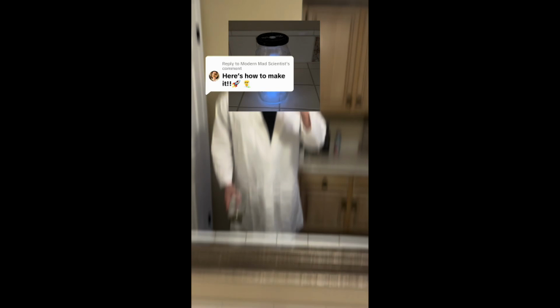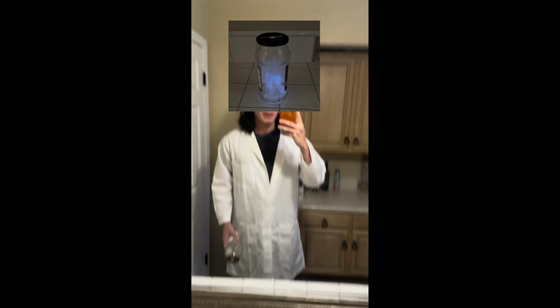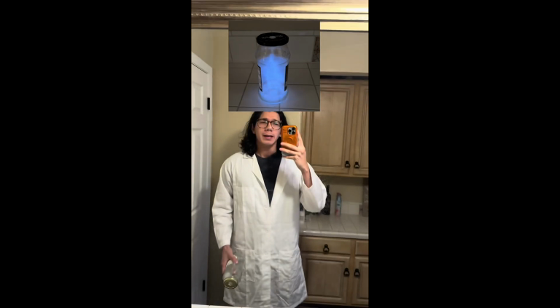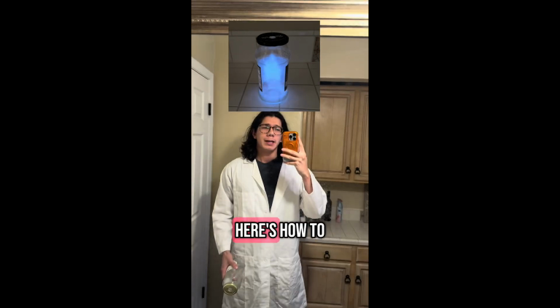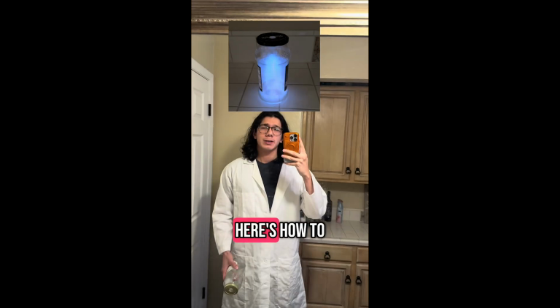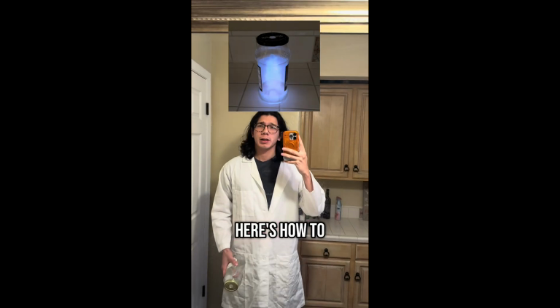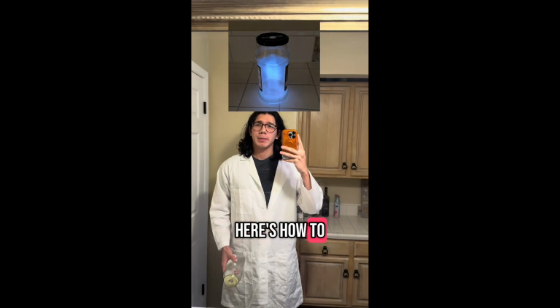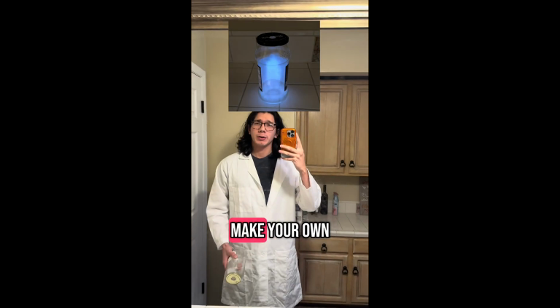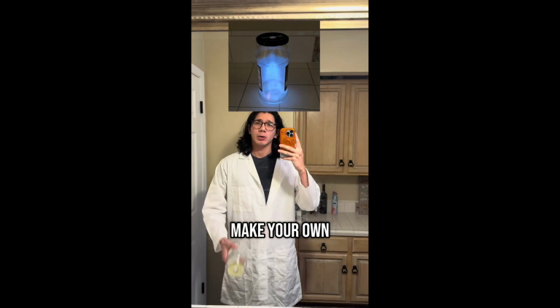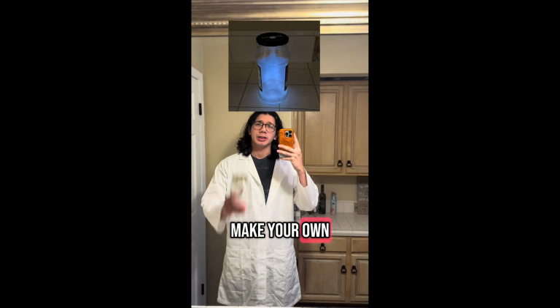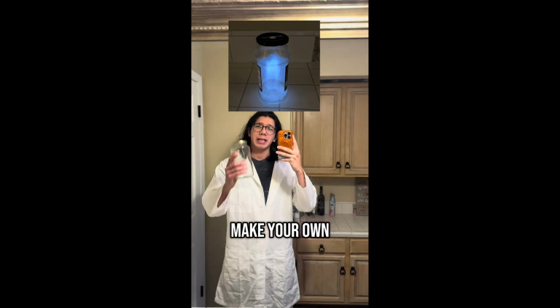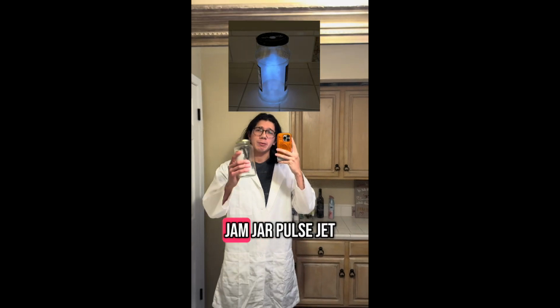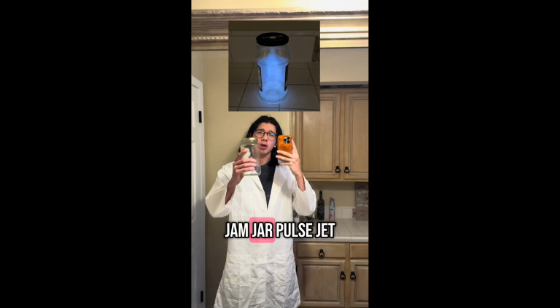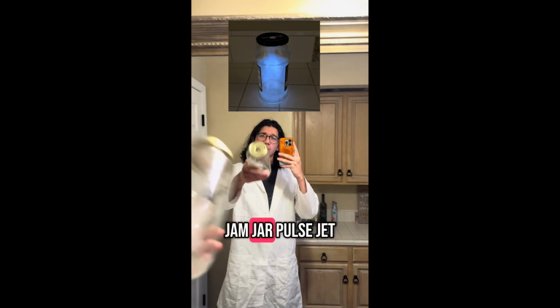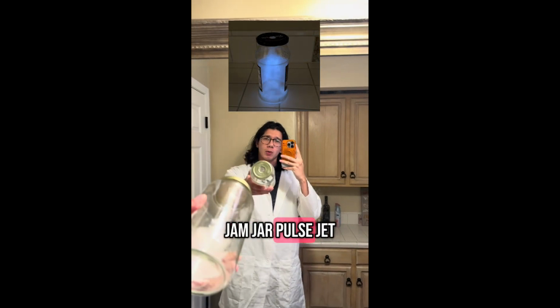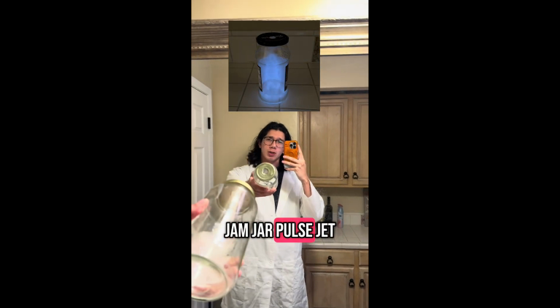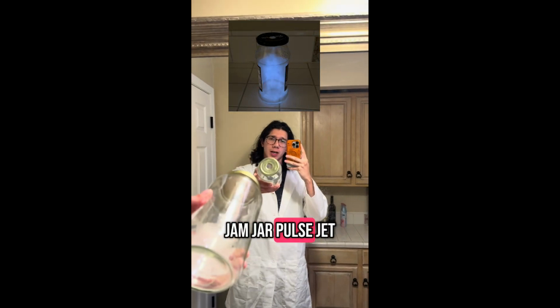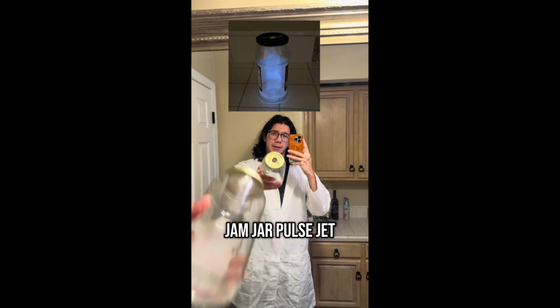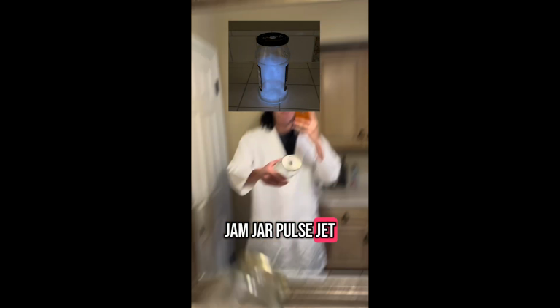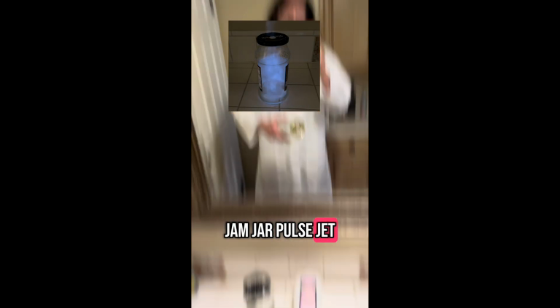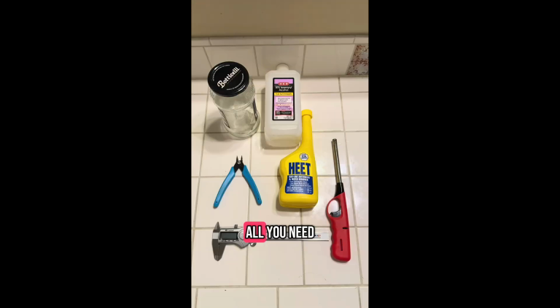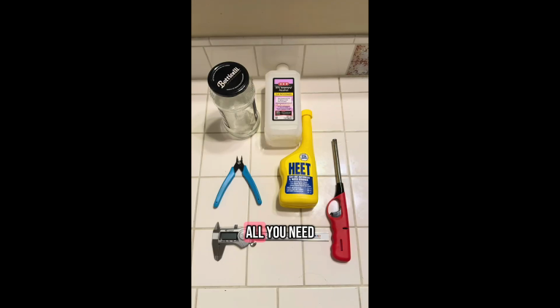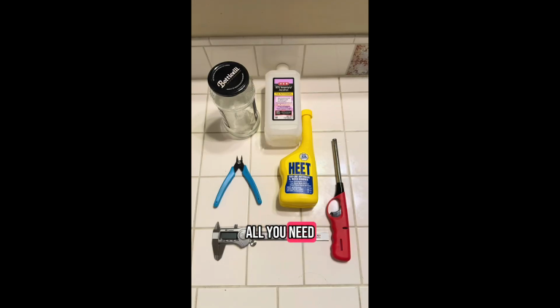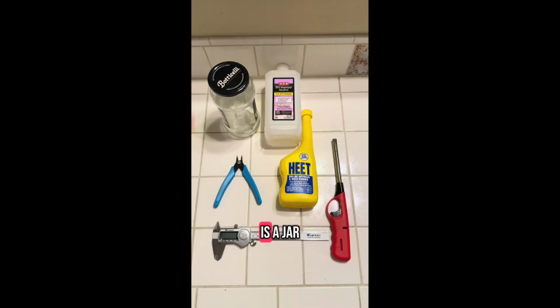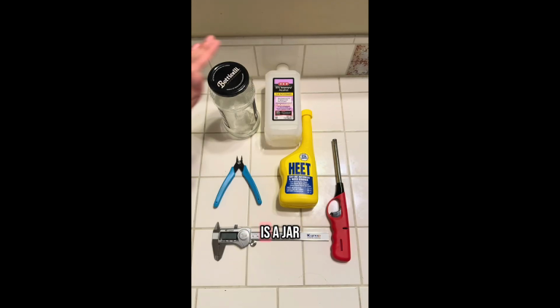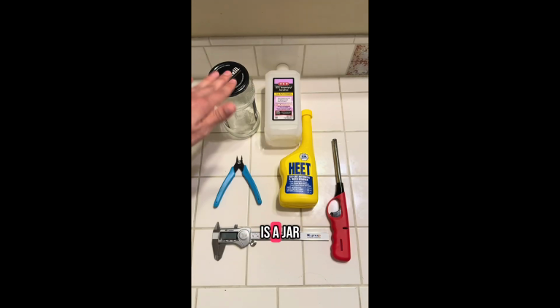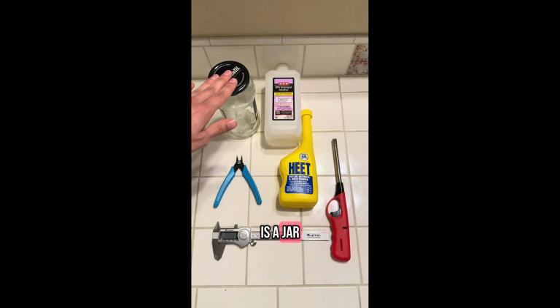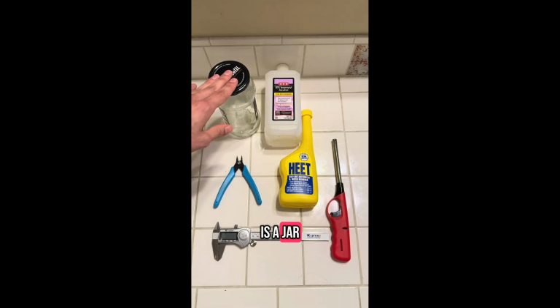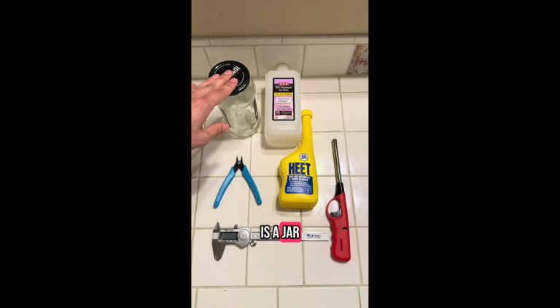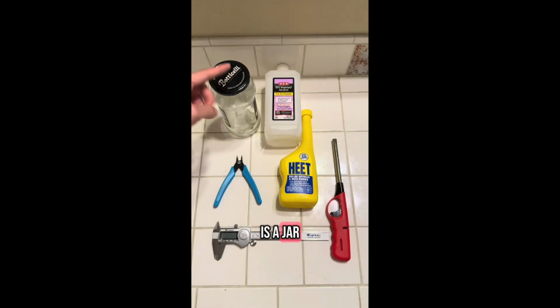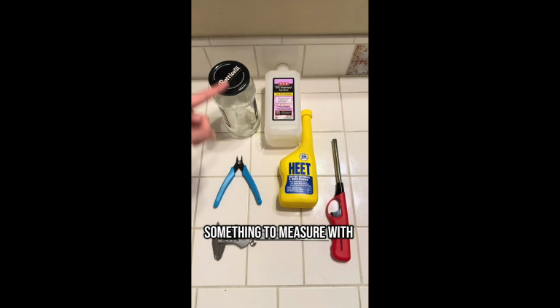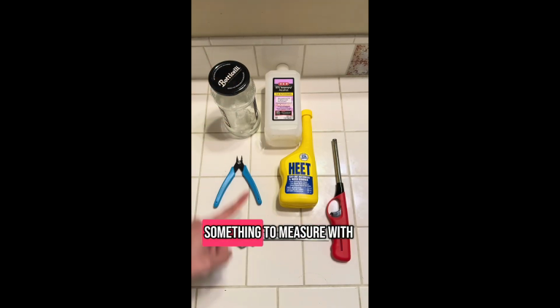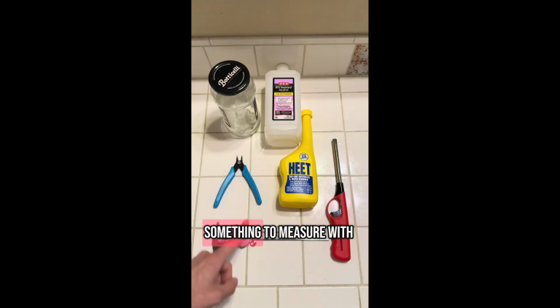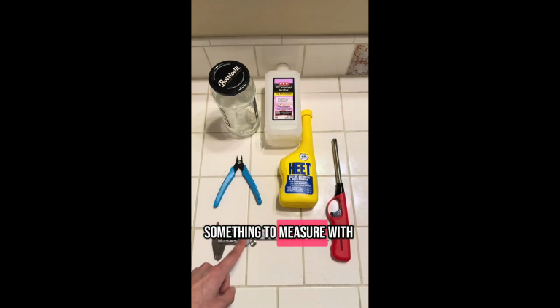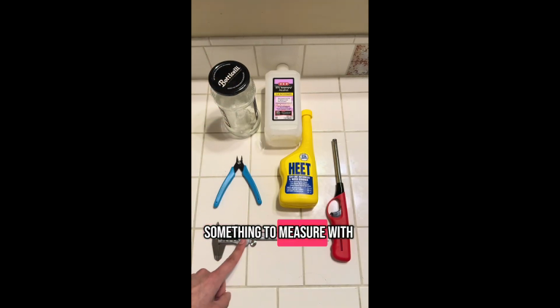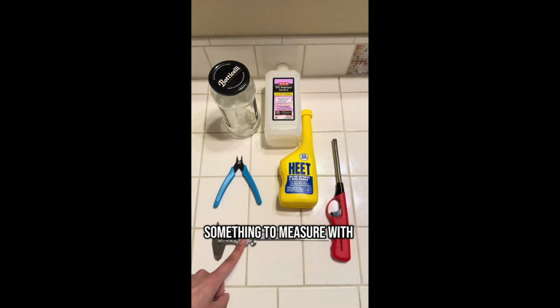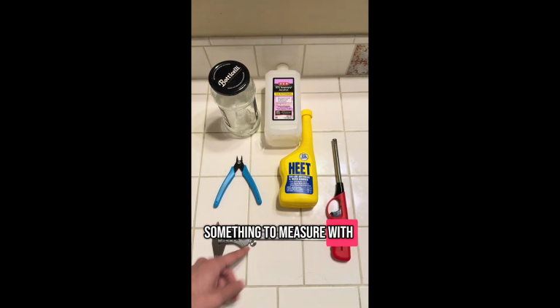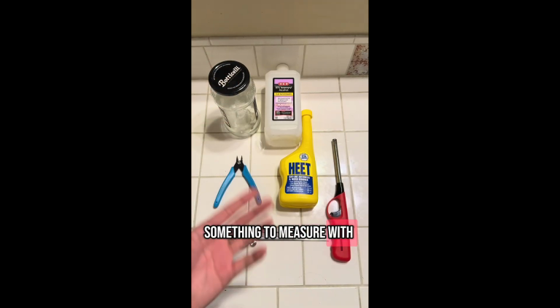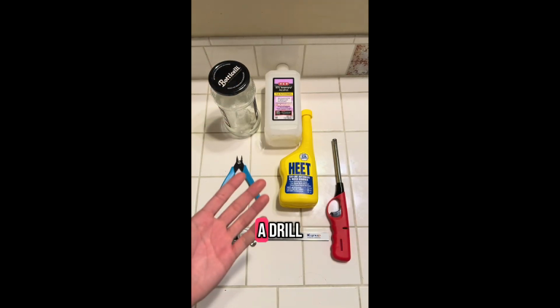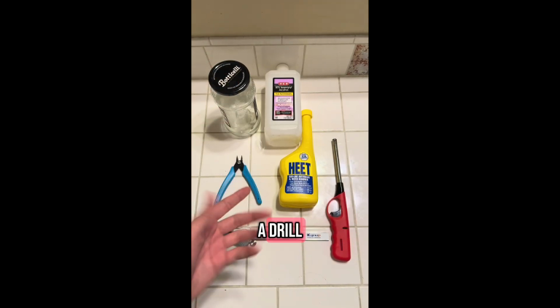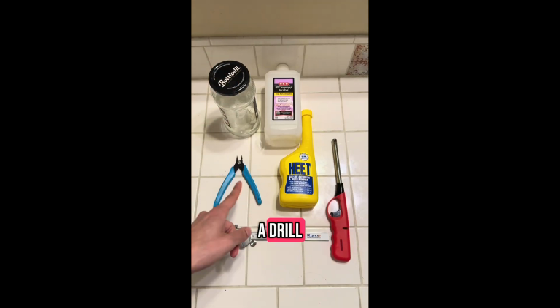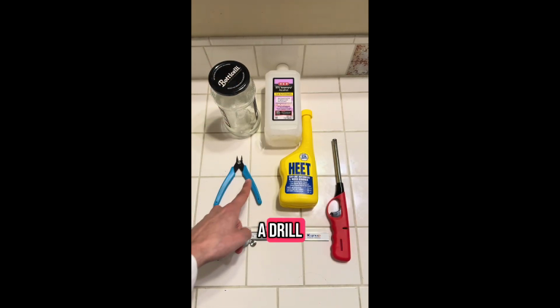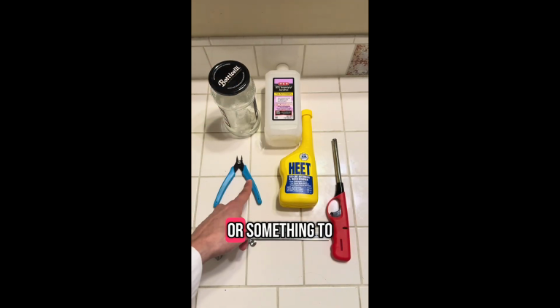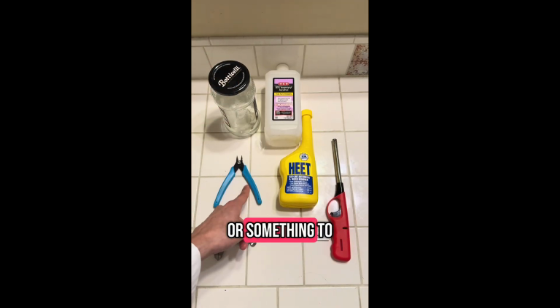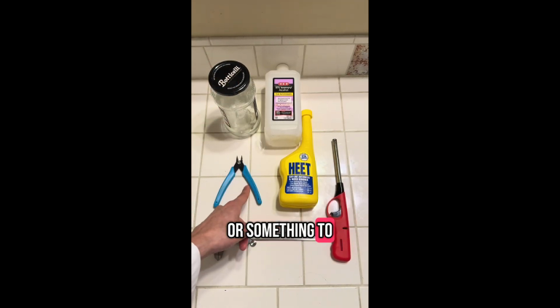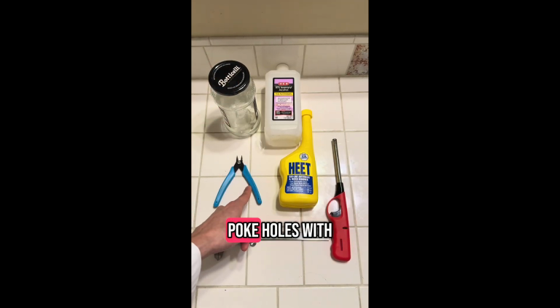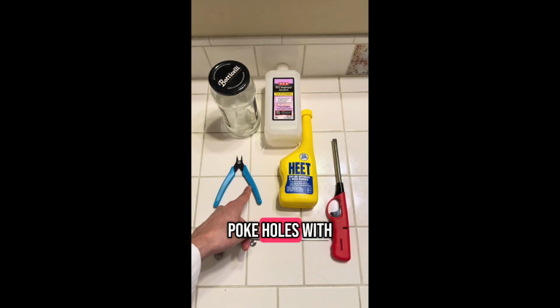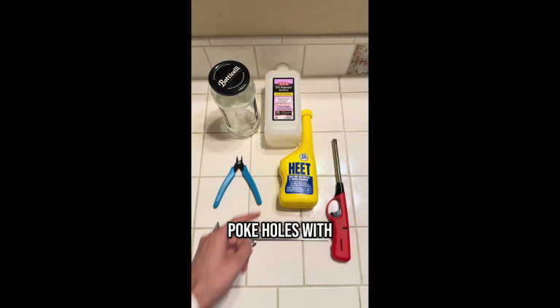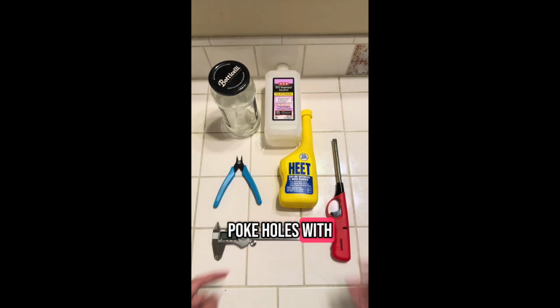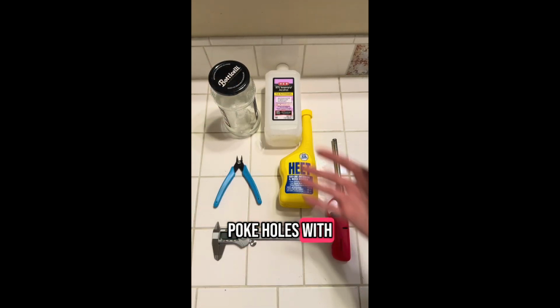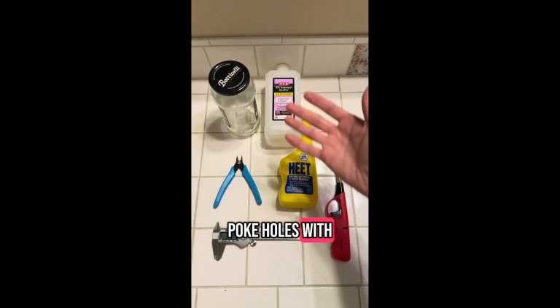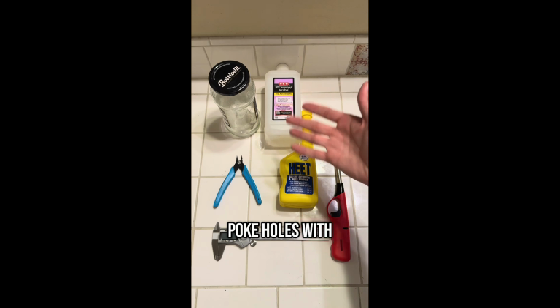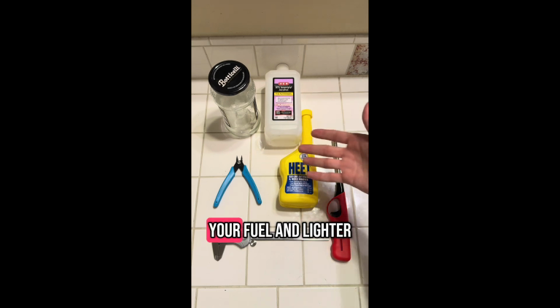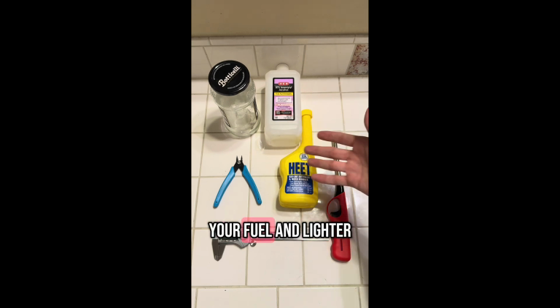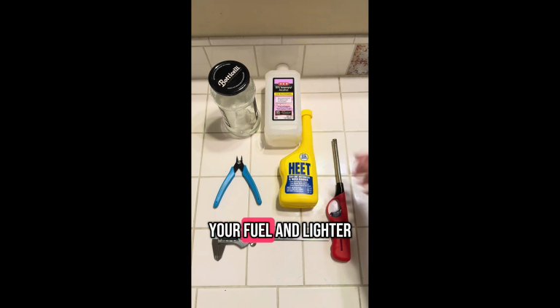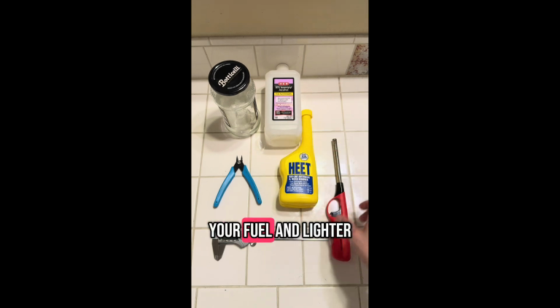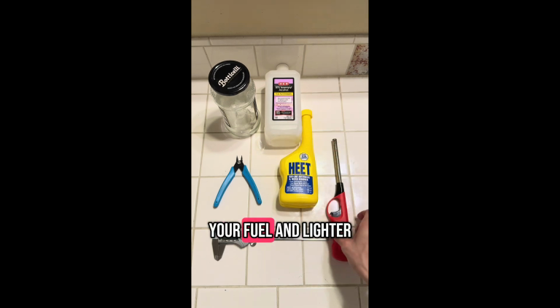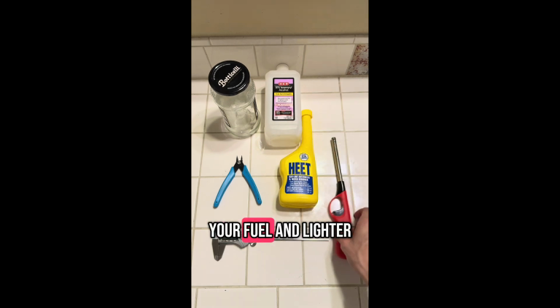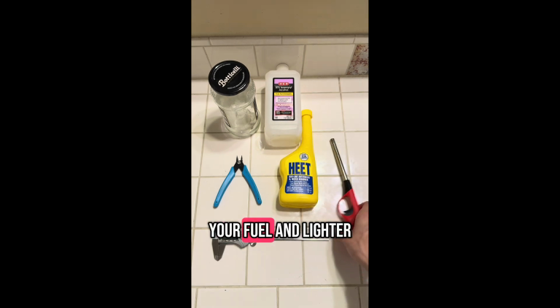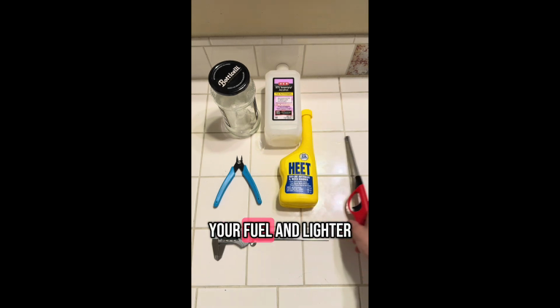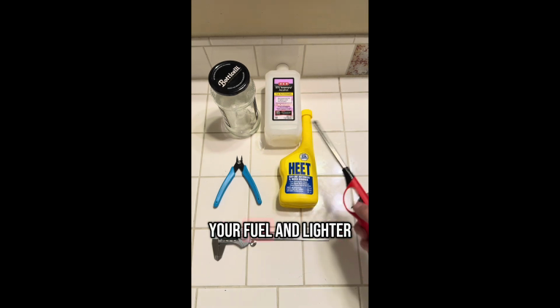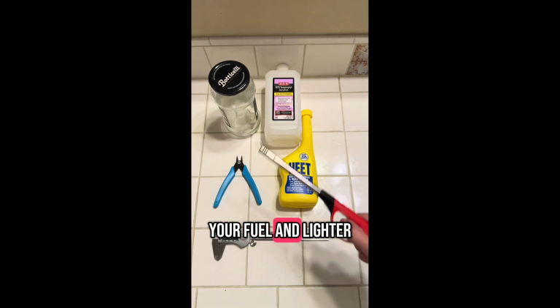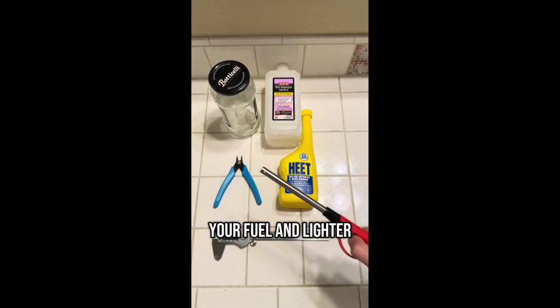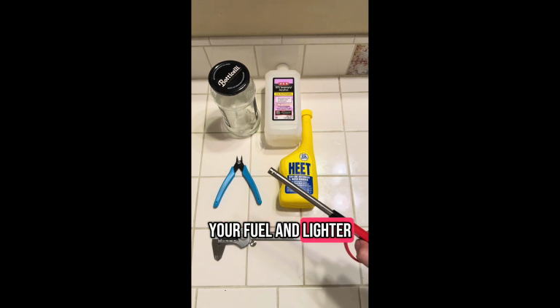Here's a weekly jam jar post jam. All you need is a jar, something to measure with, a drill or something to poke holes with, your fuel, and a lighter.